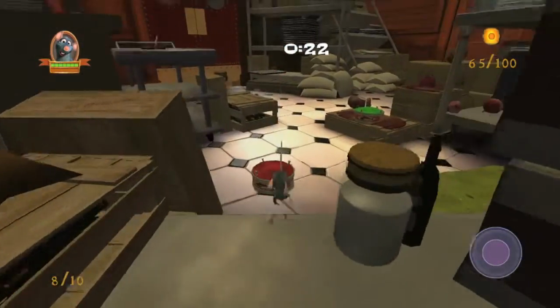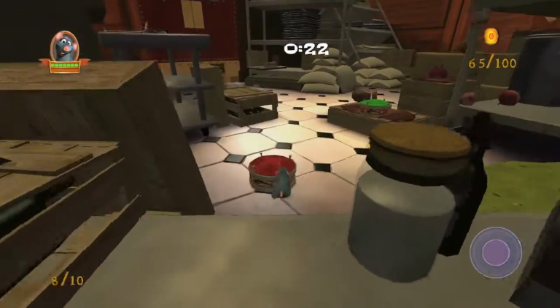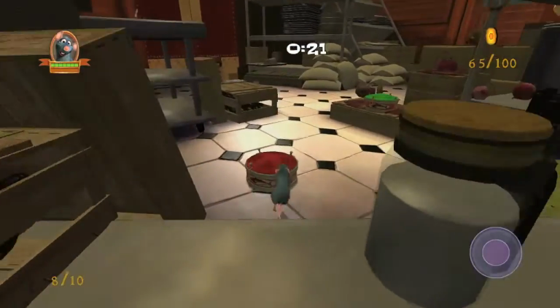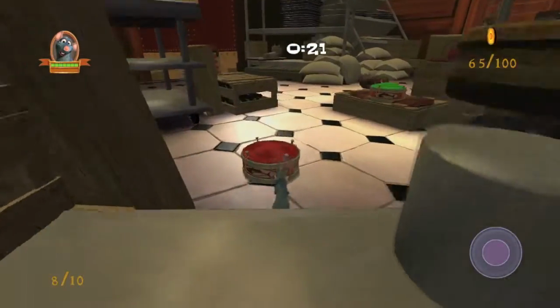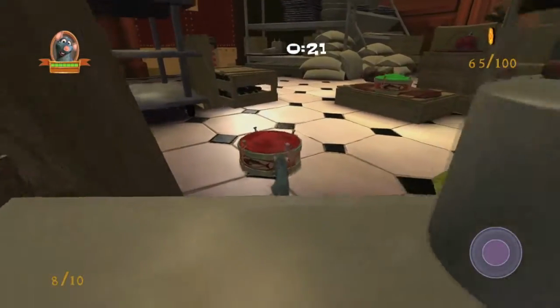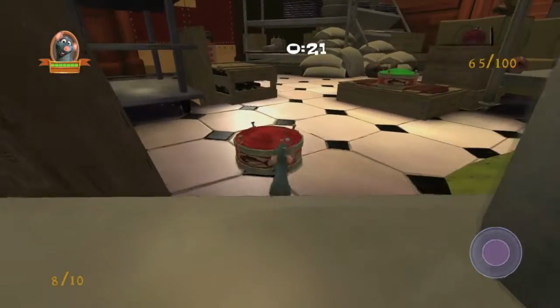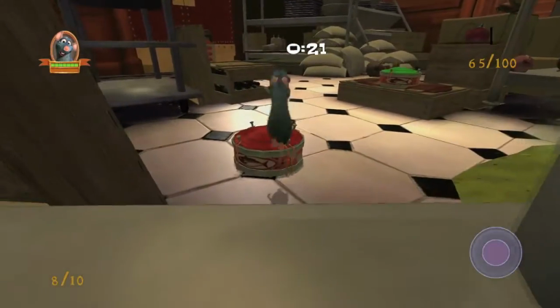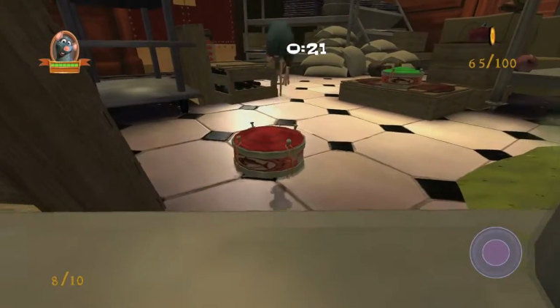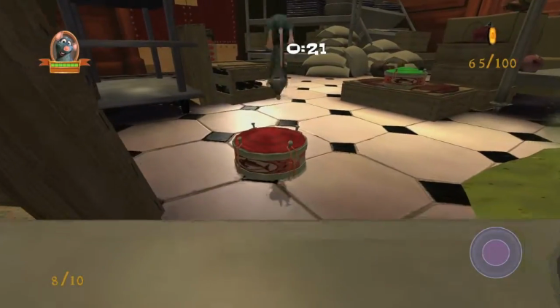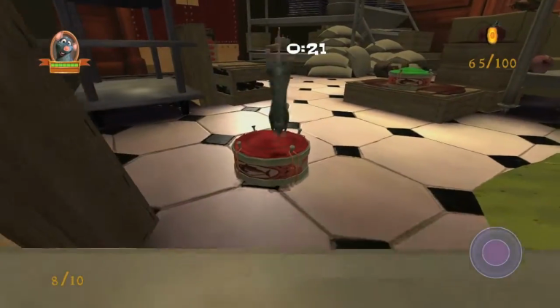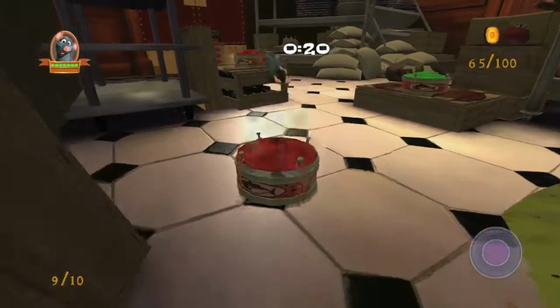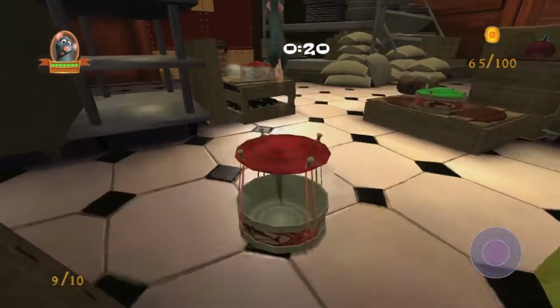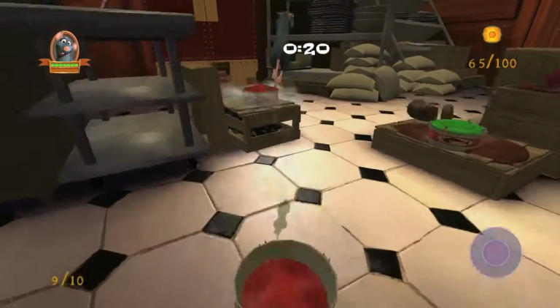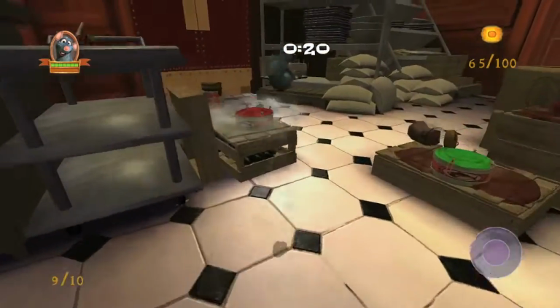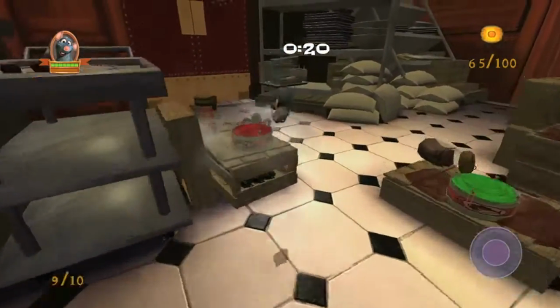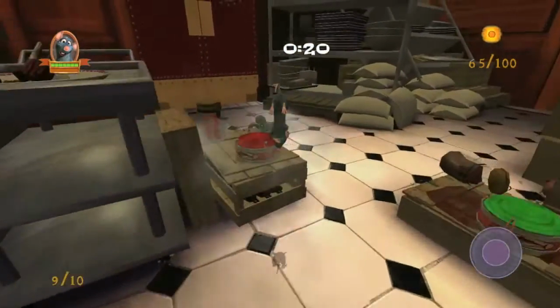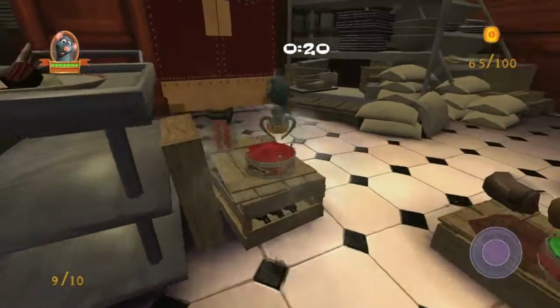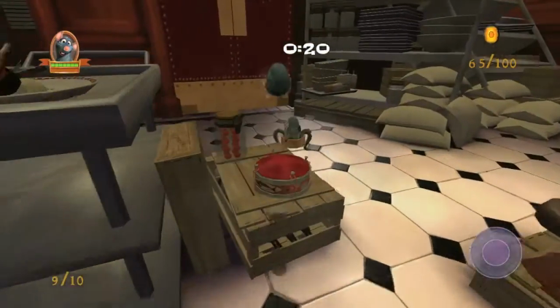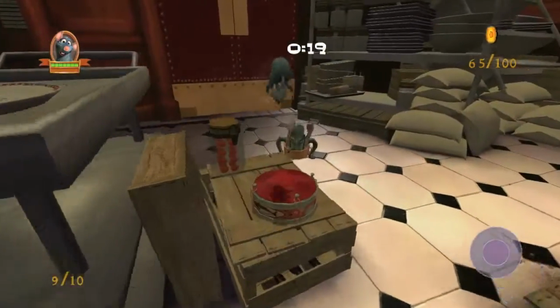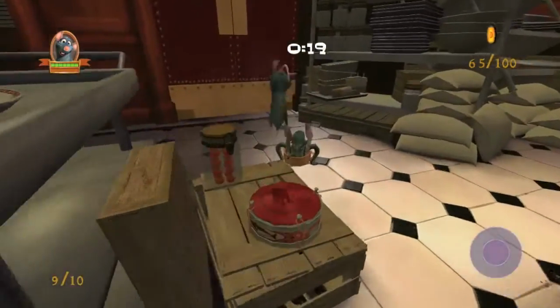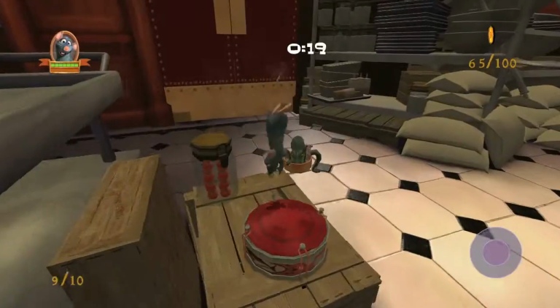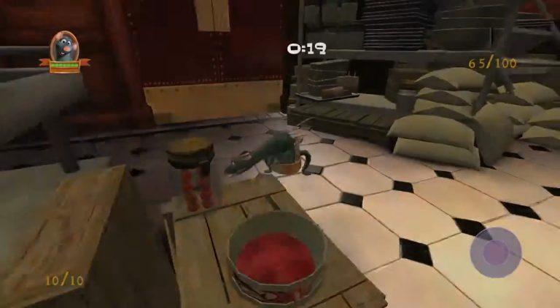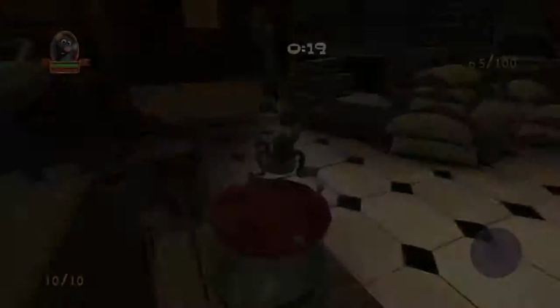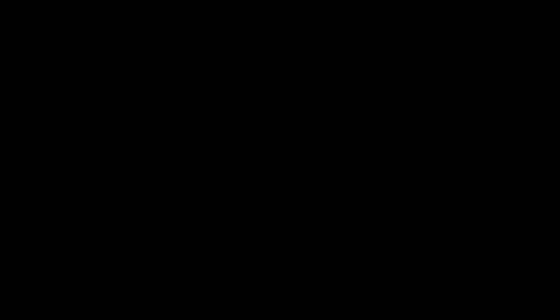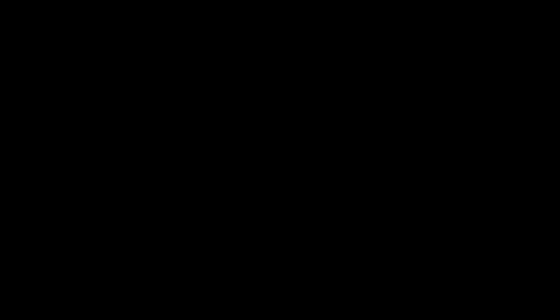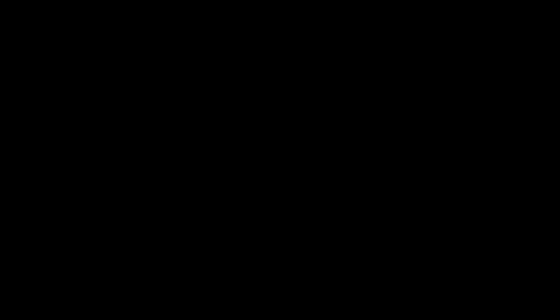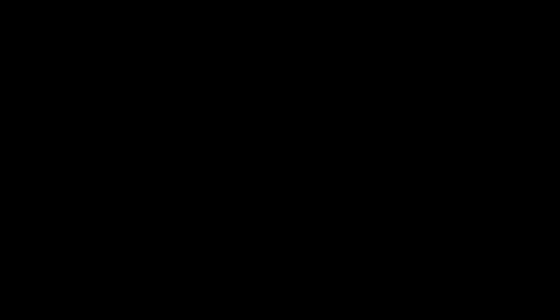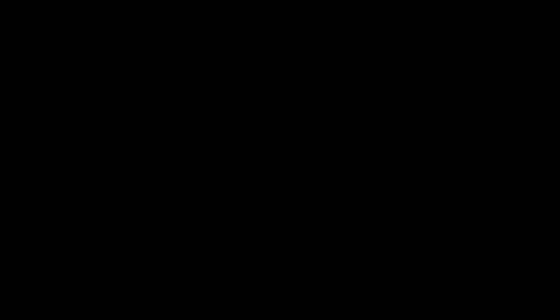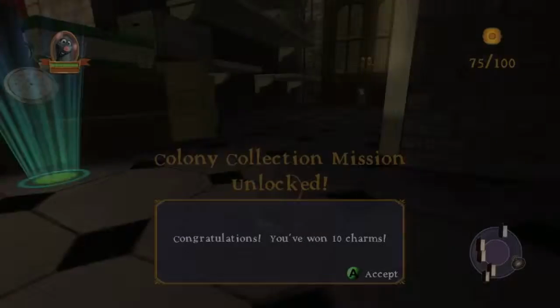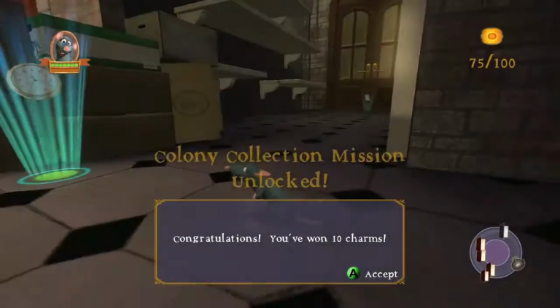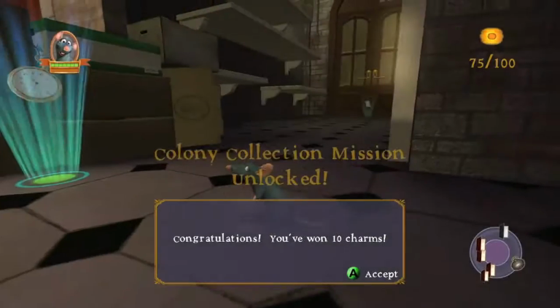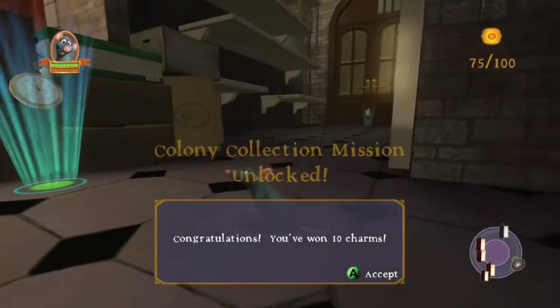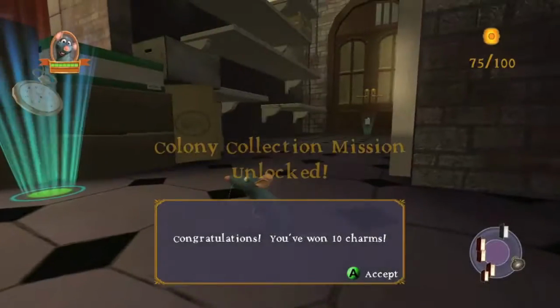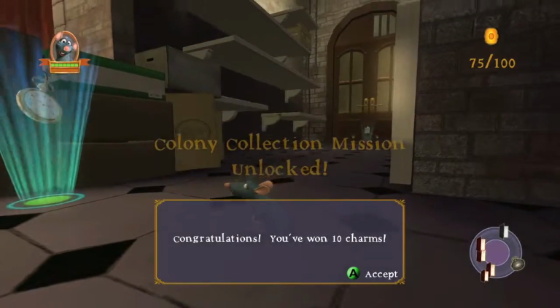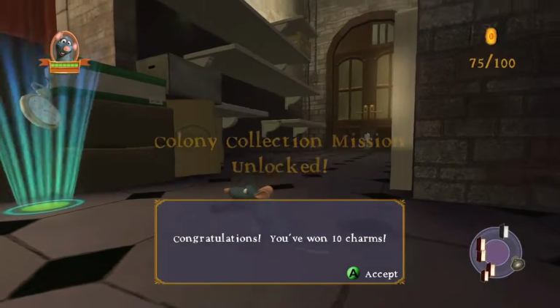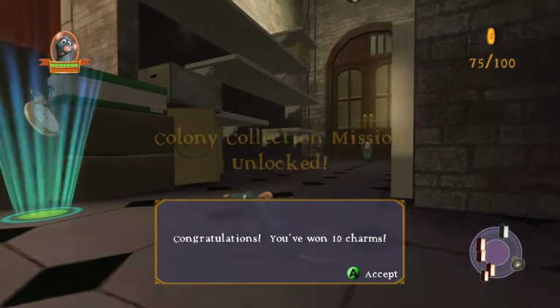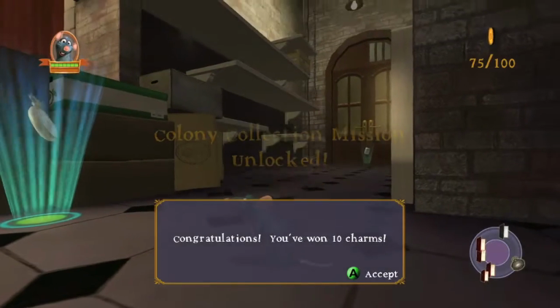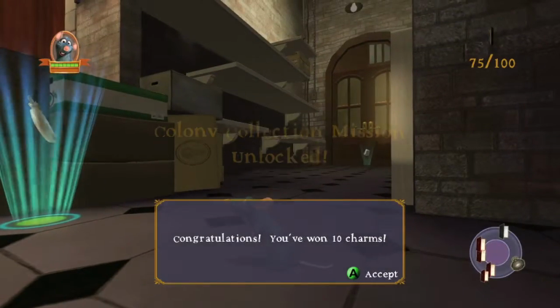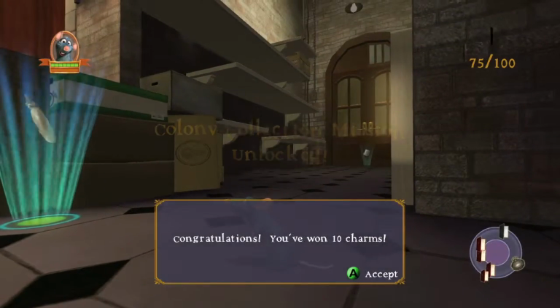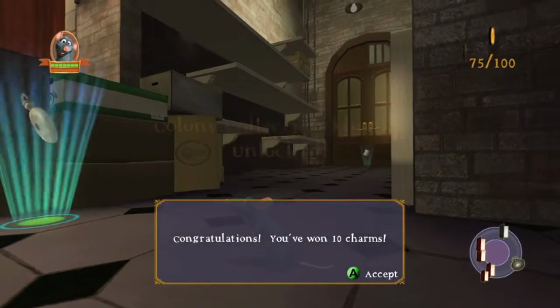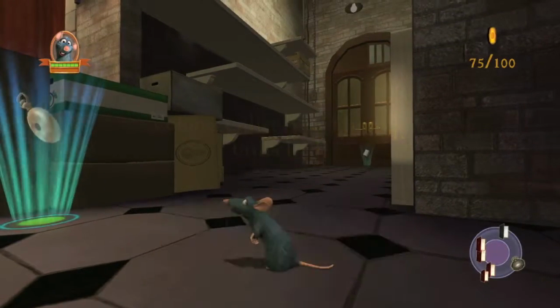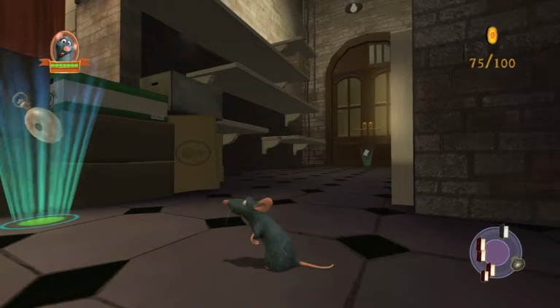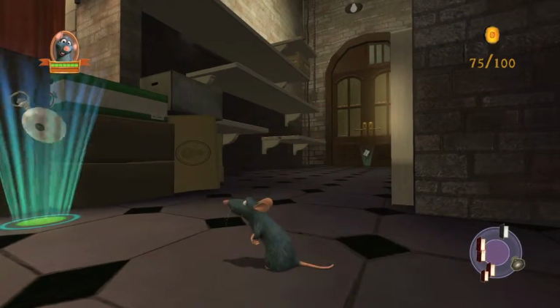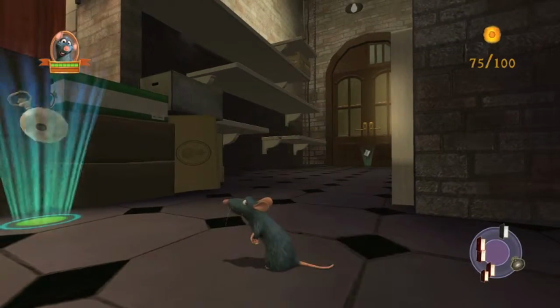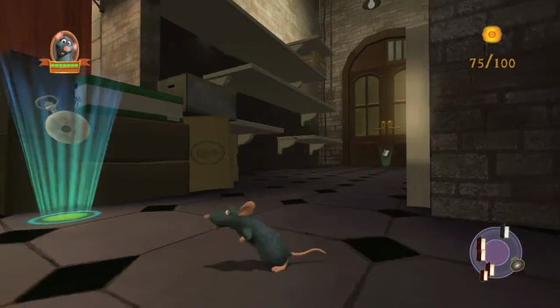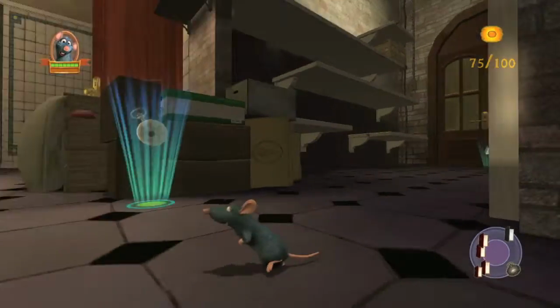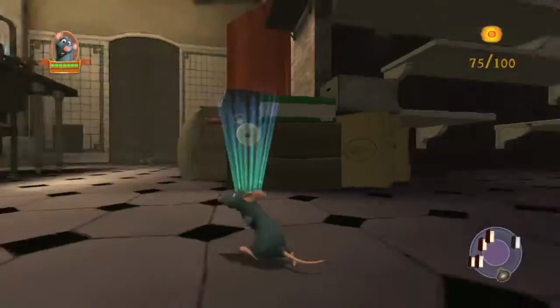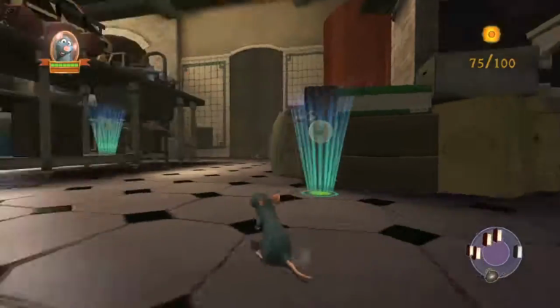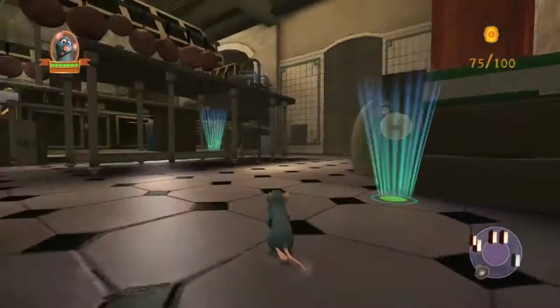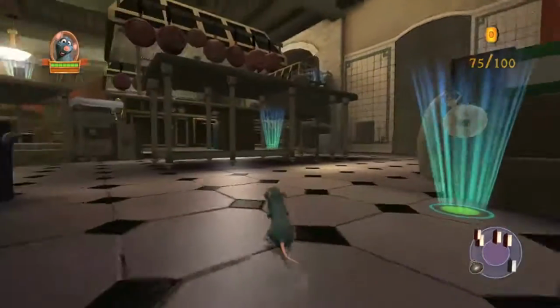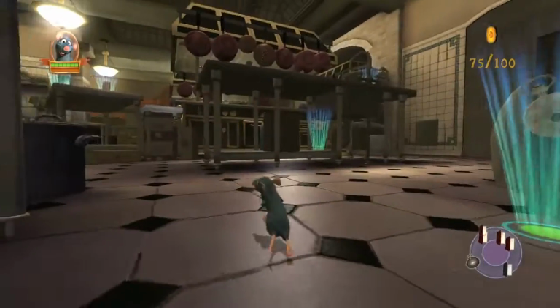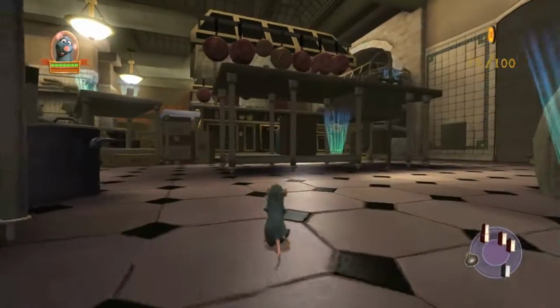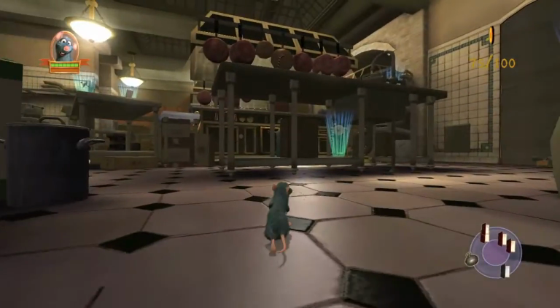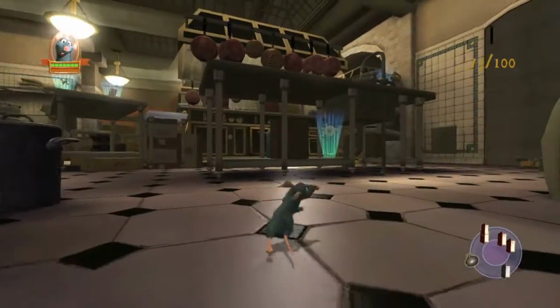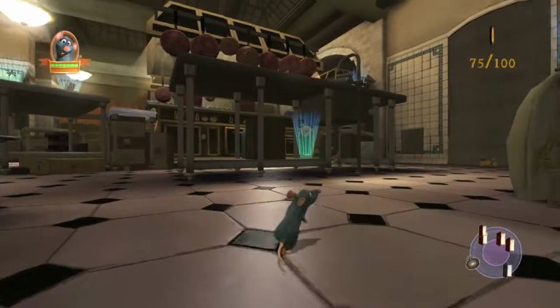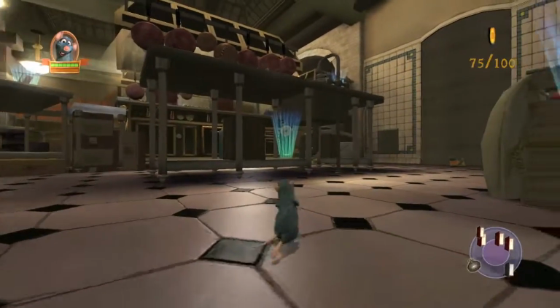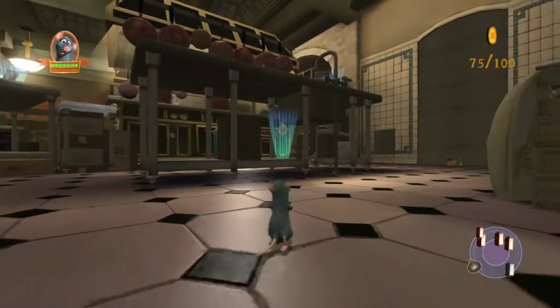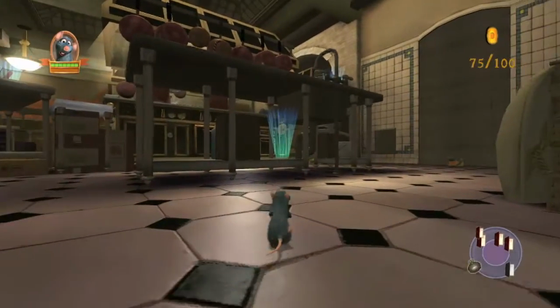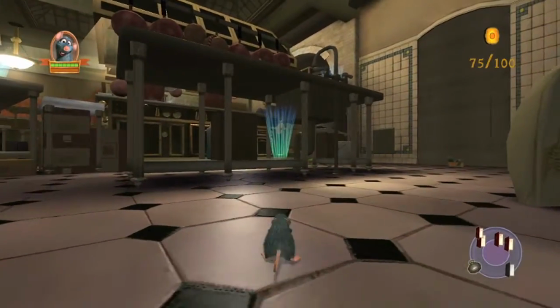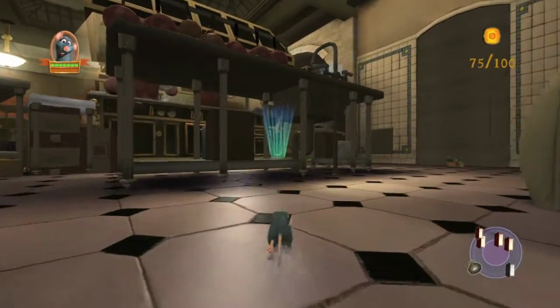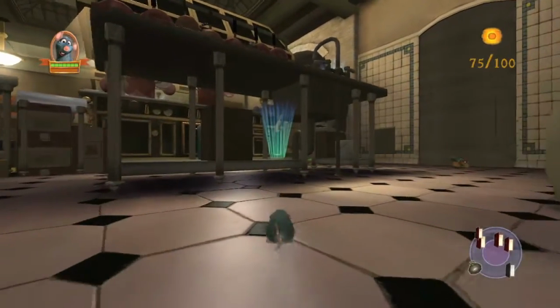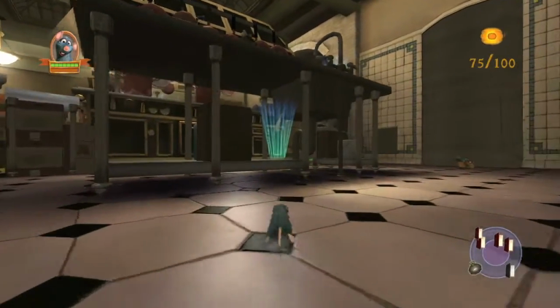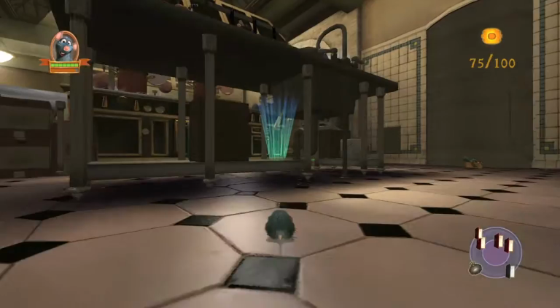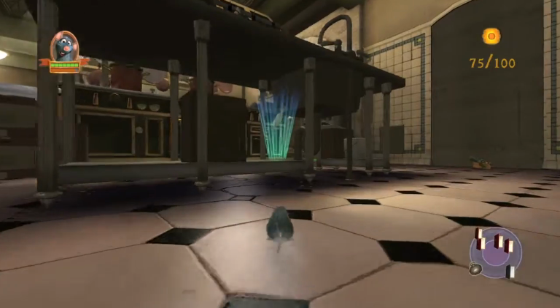Once you hit the last trampoline, which should be over here somewhere, you should pop 10 charms, which brings our count up to 75.